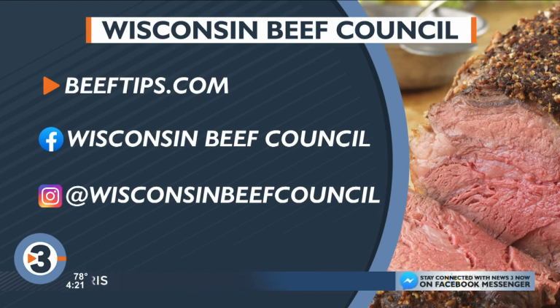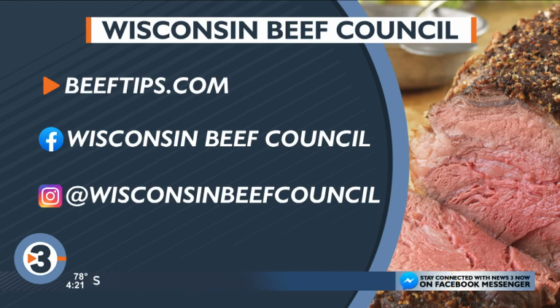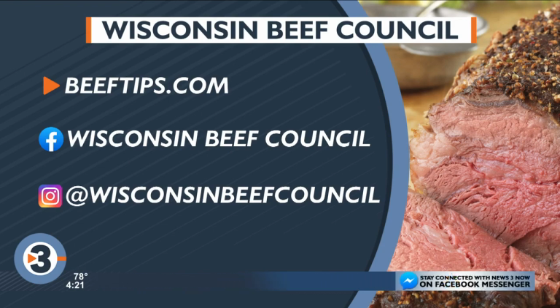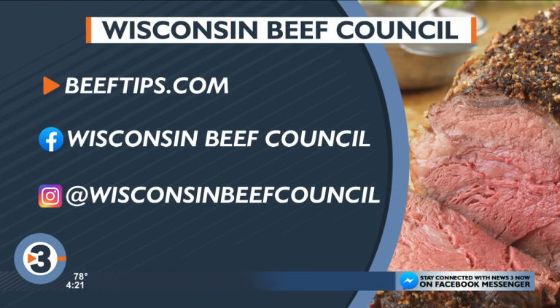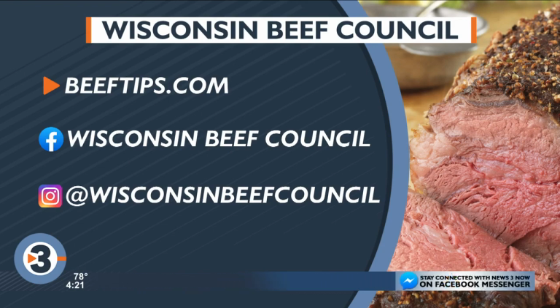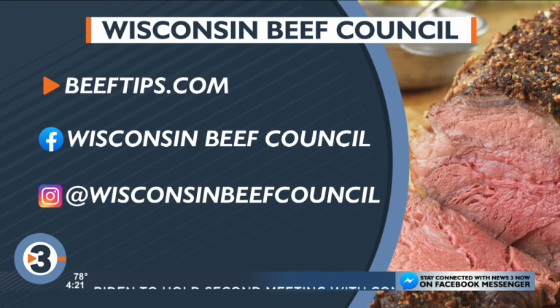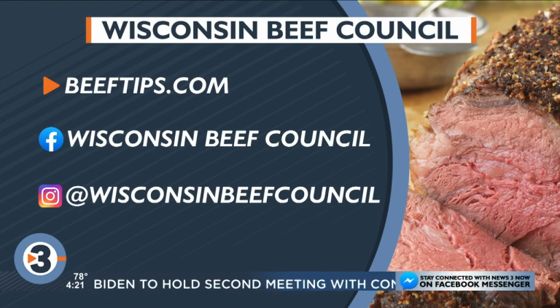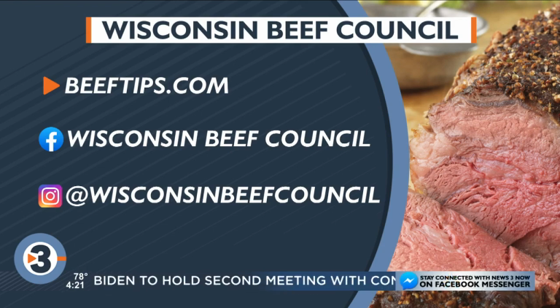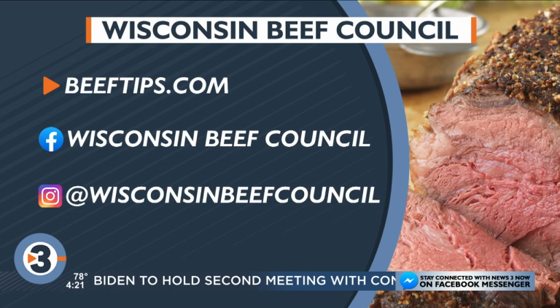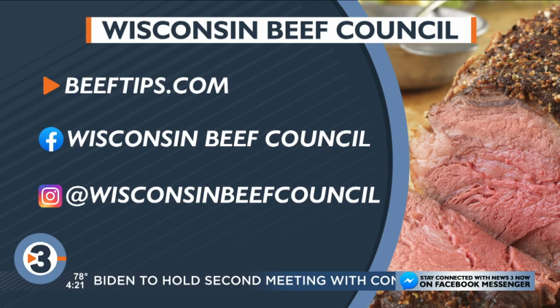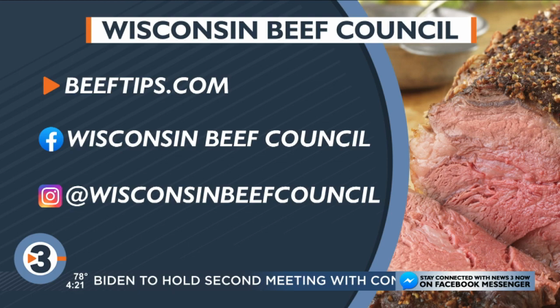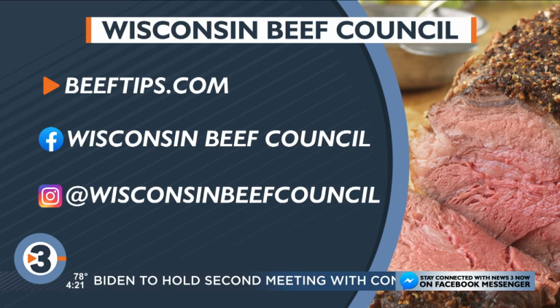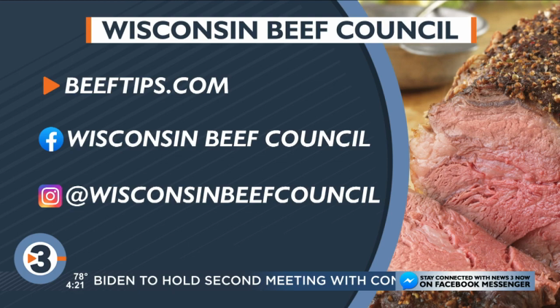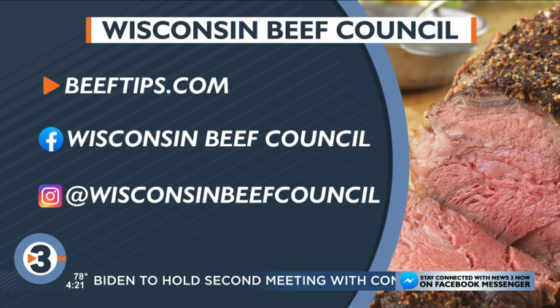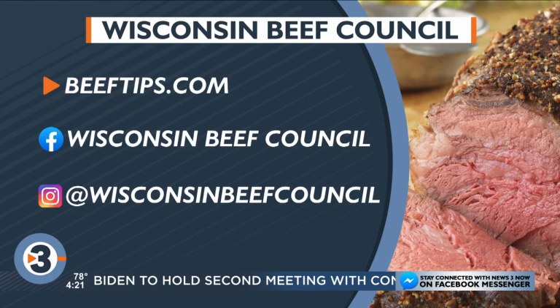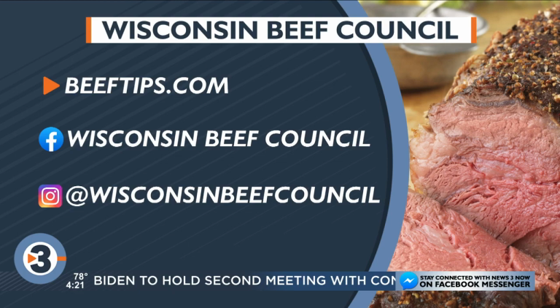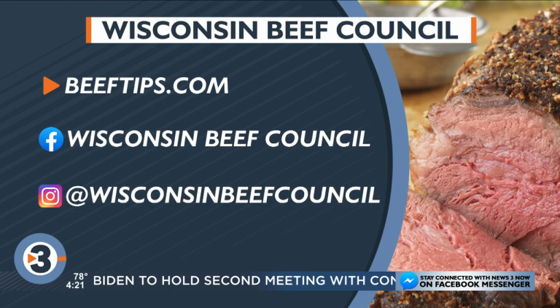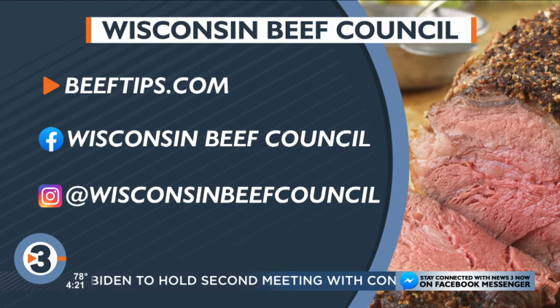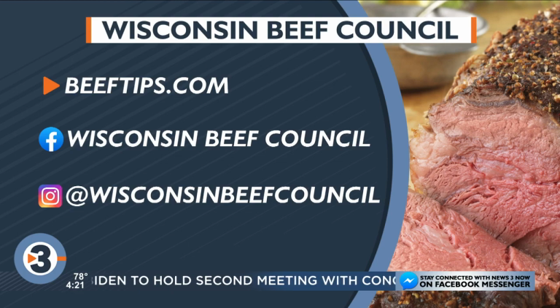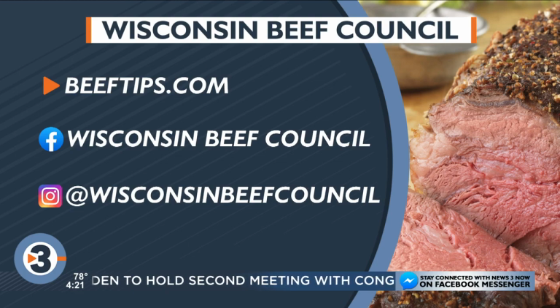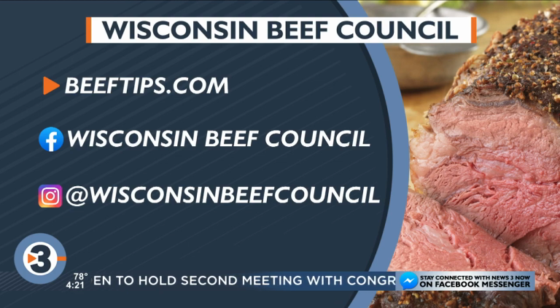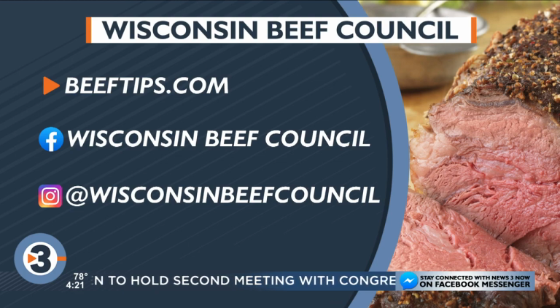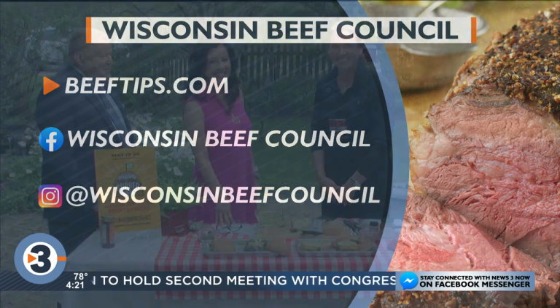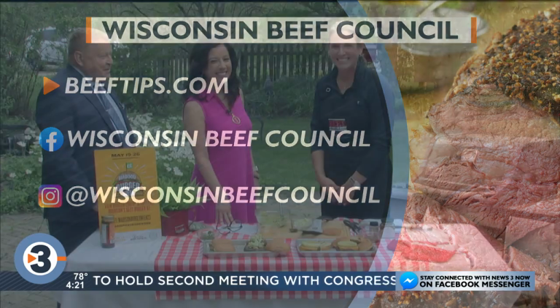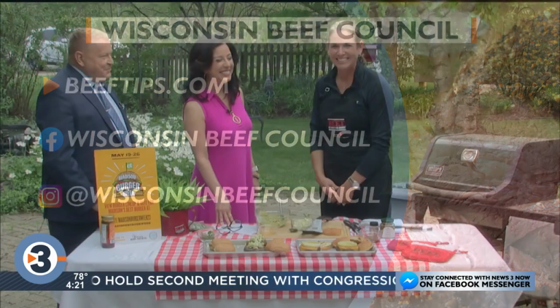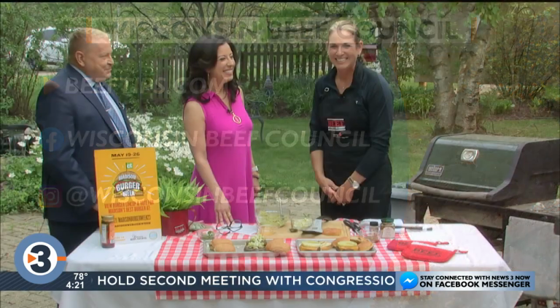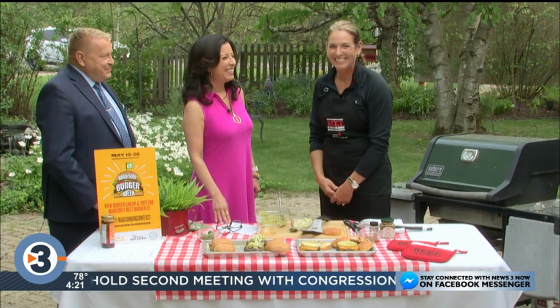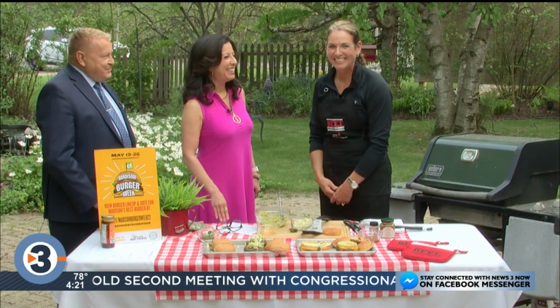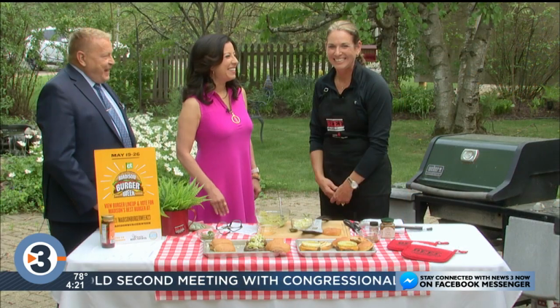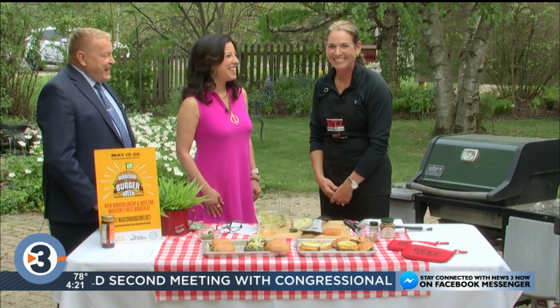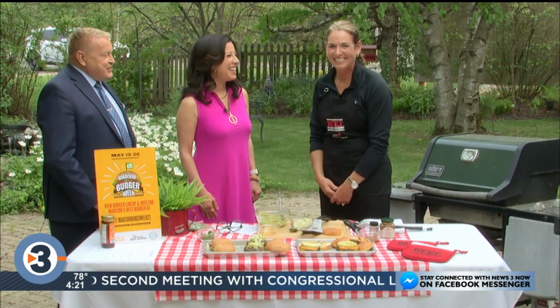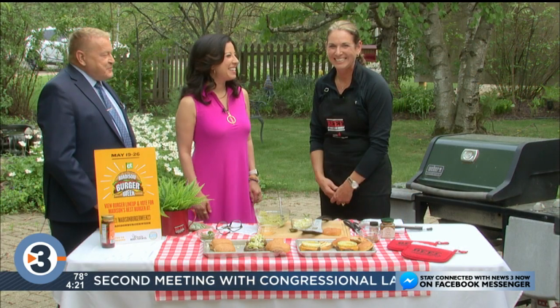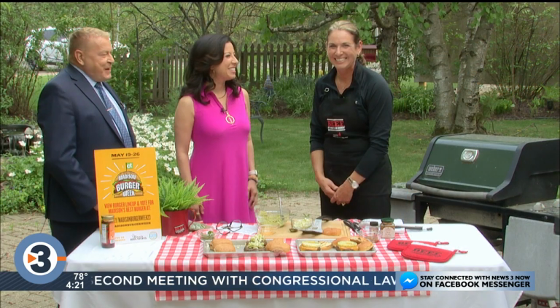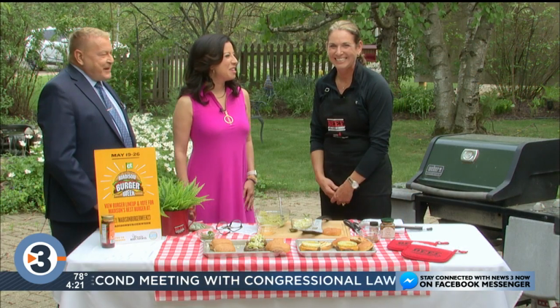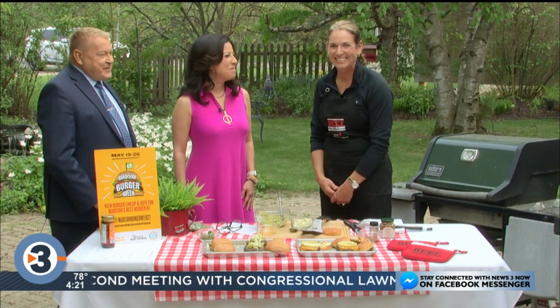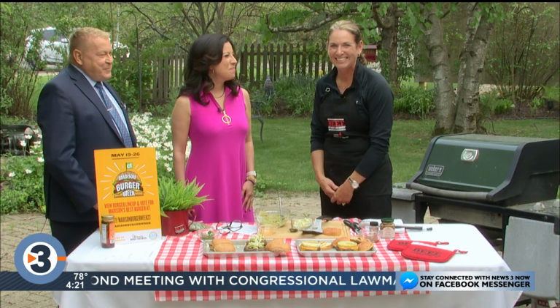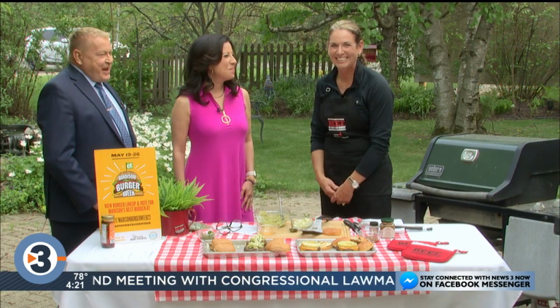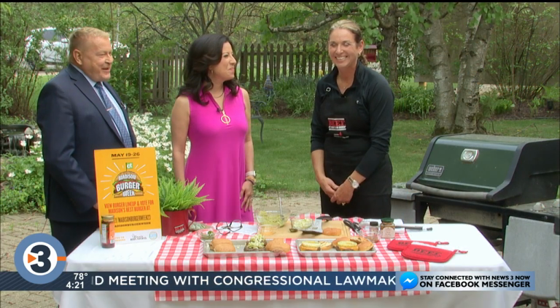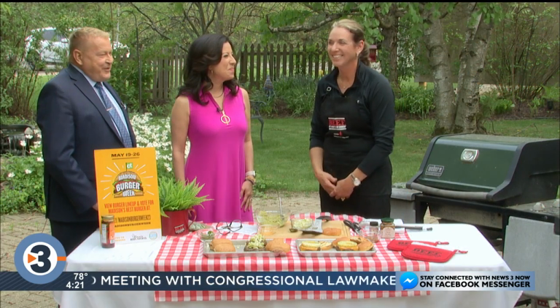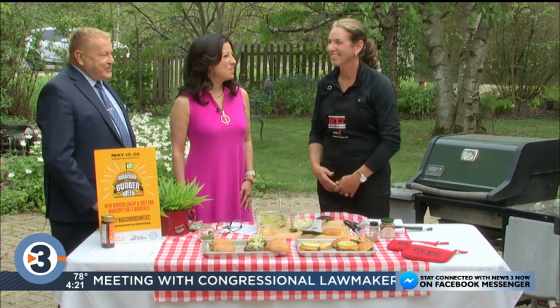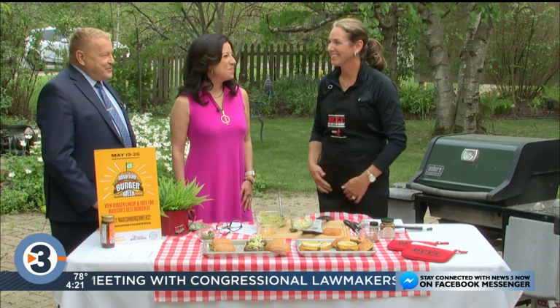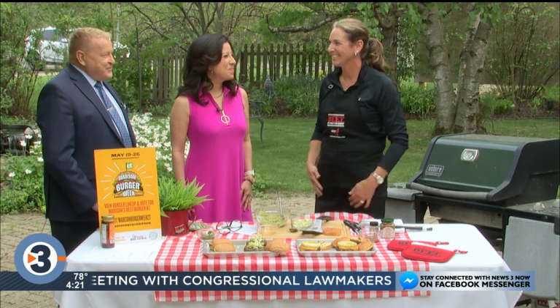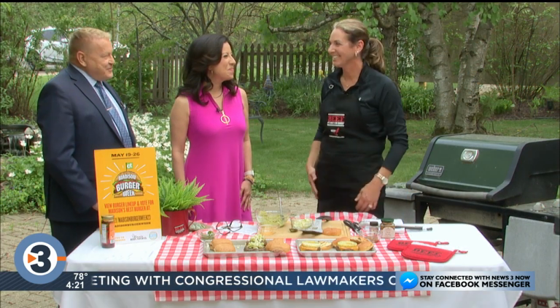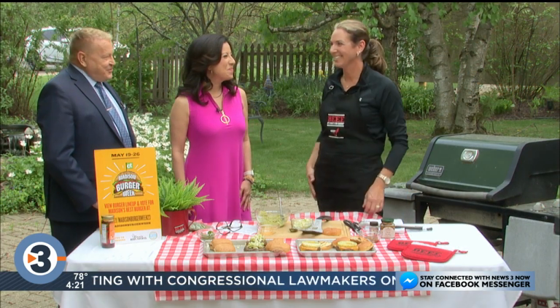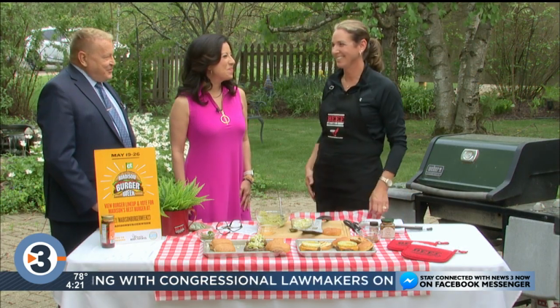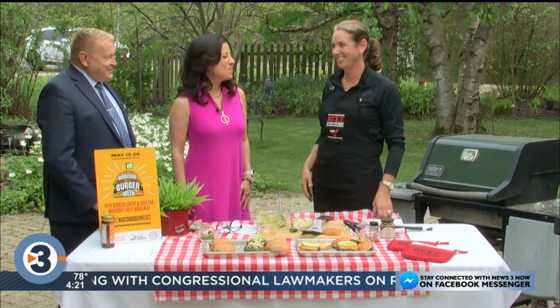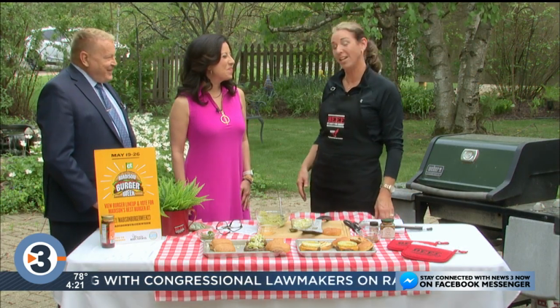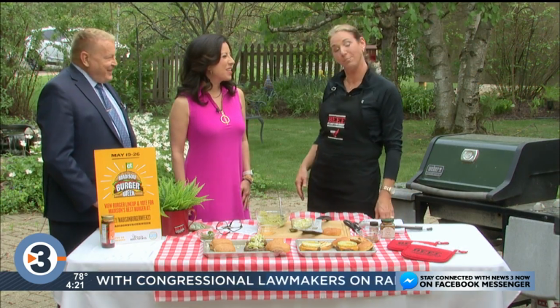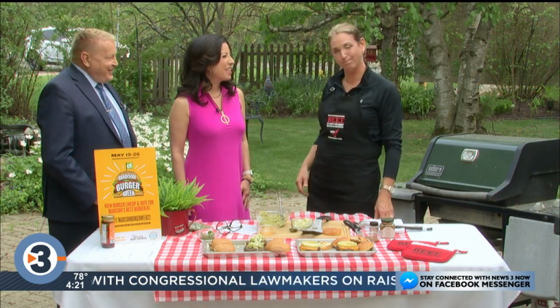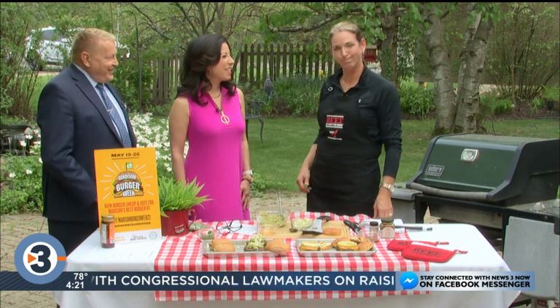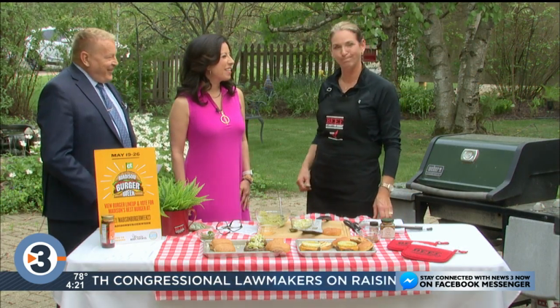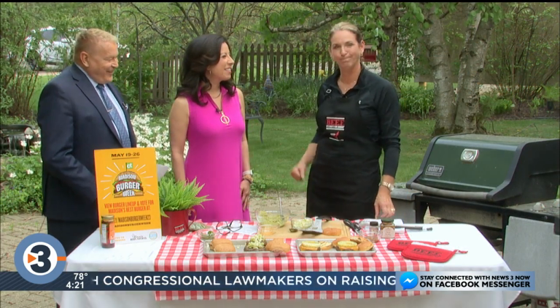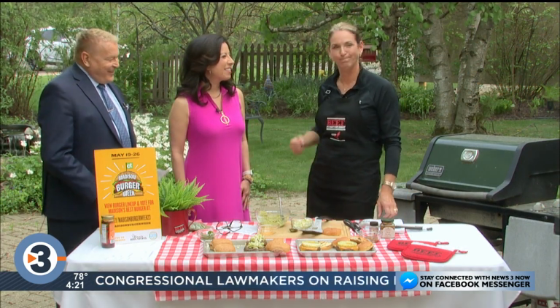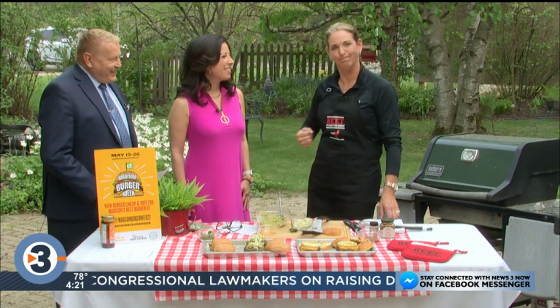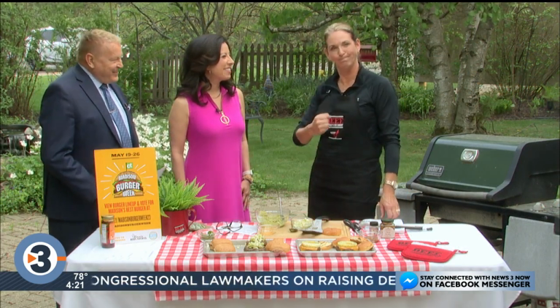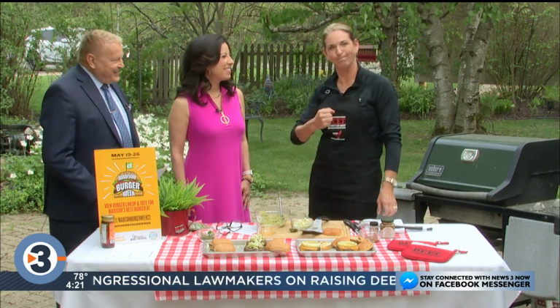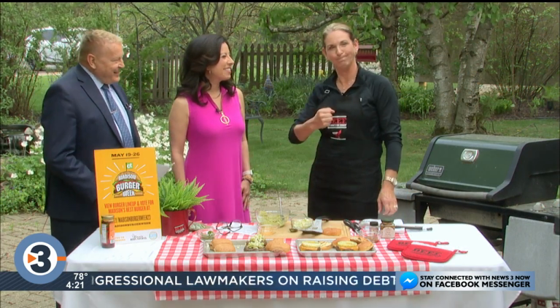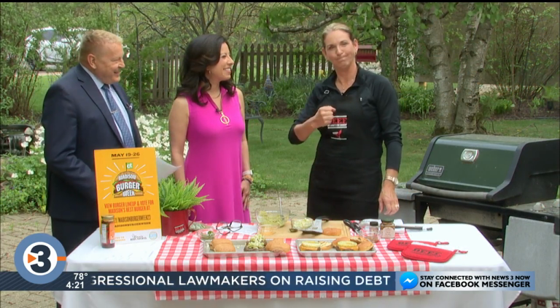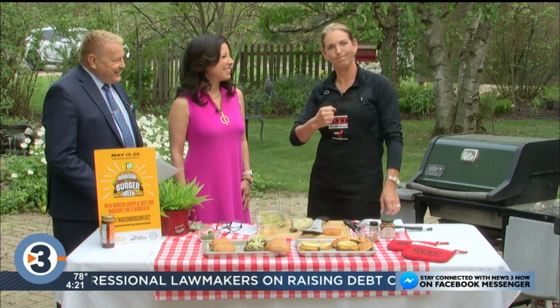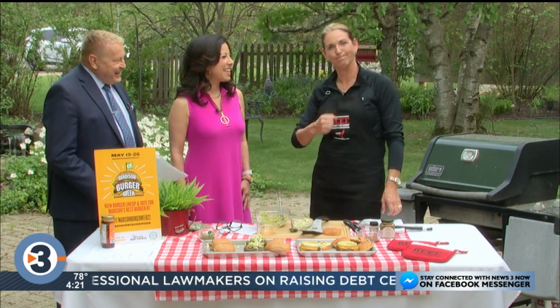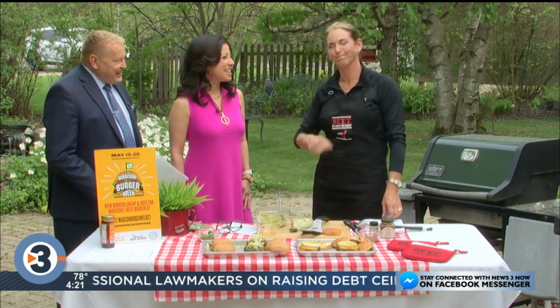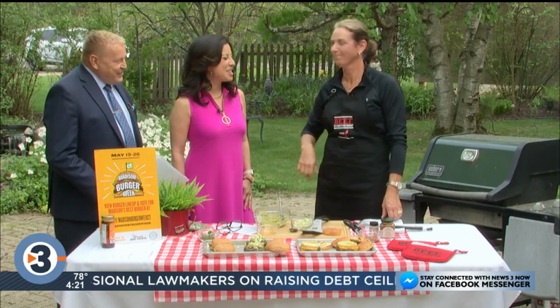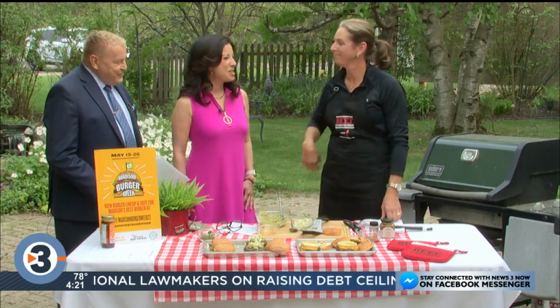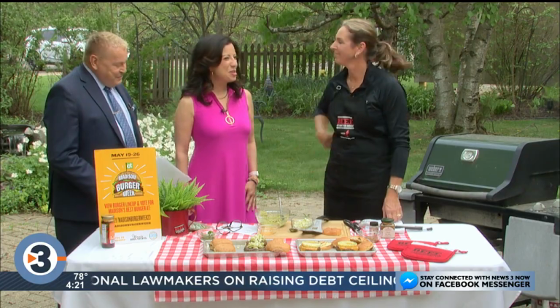Summer's here — thank goodness! She's back on the patio. It's official. Thank you!